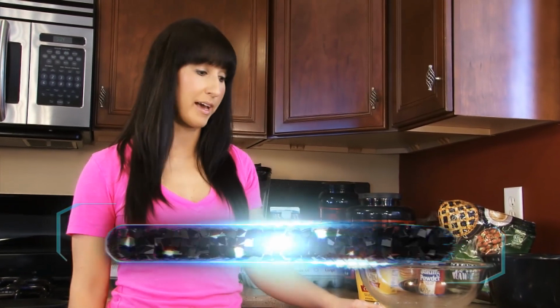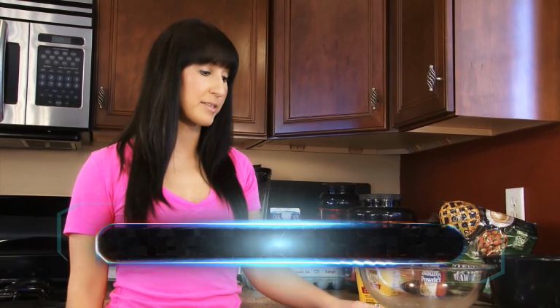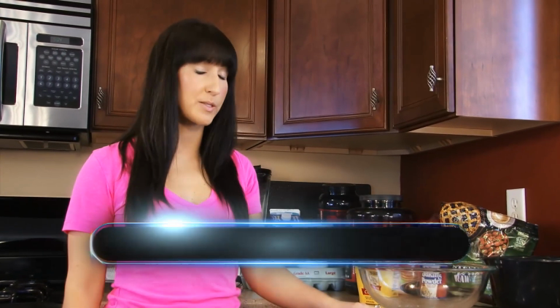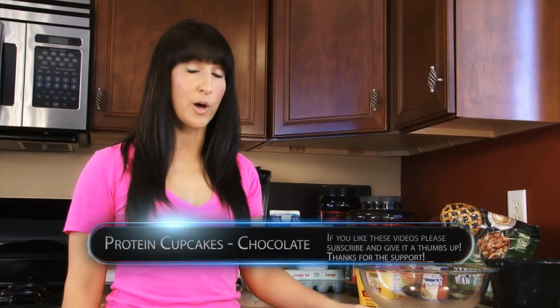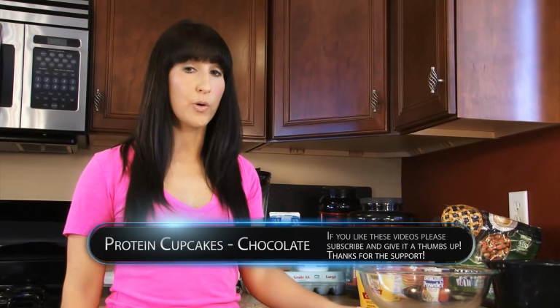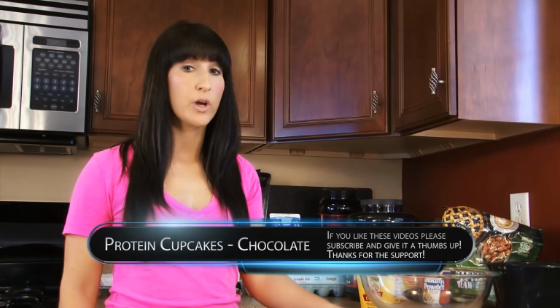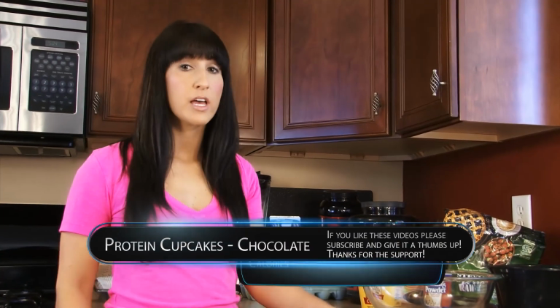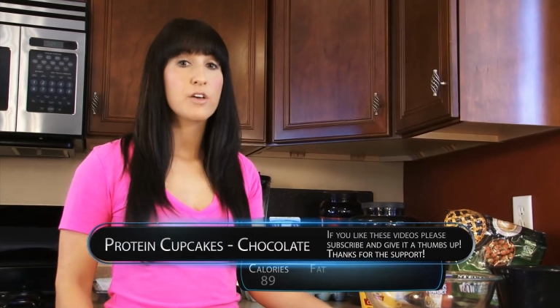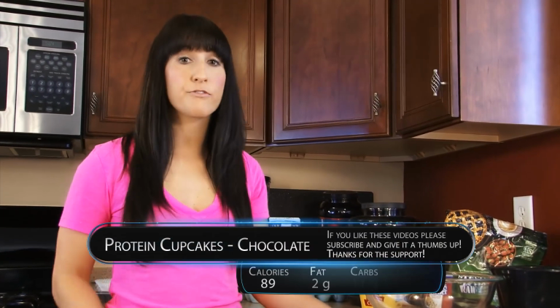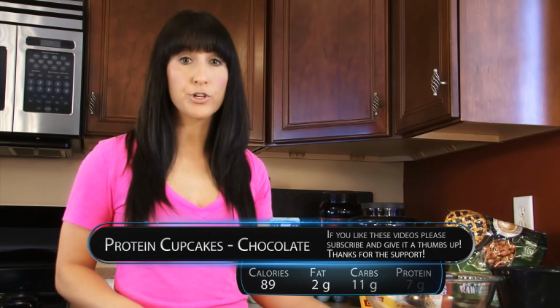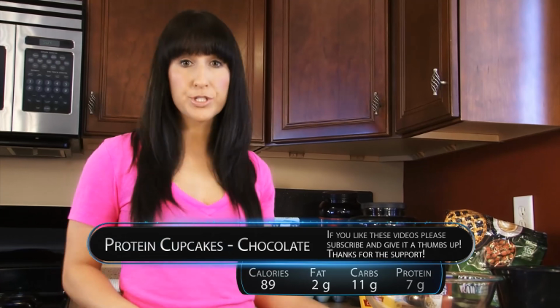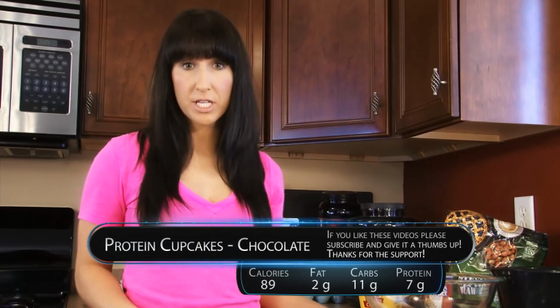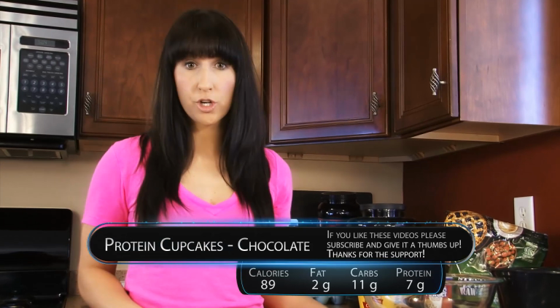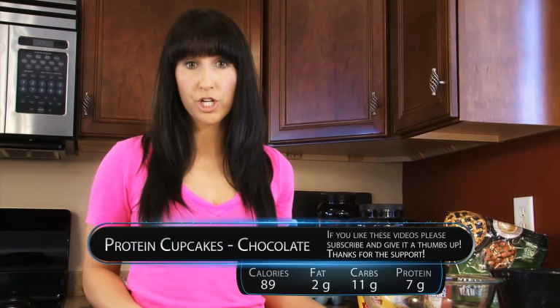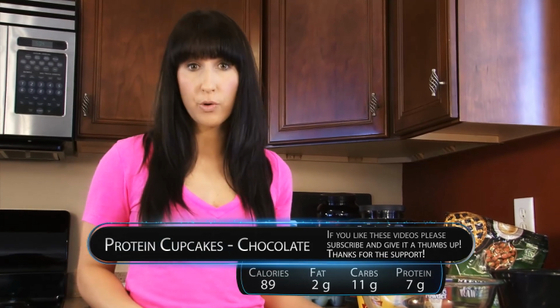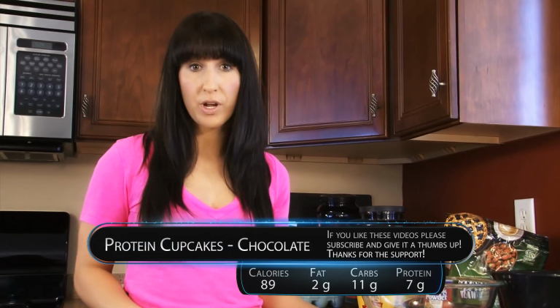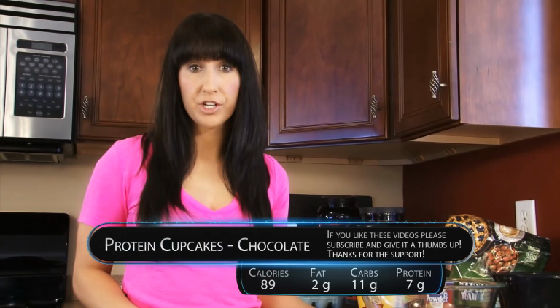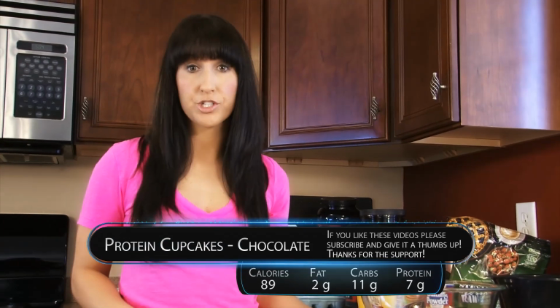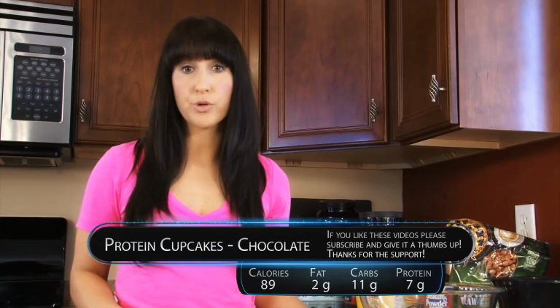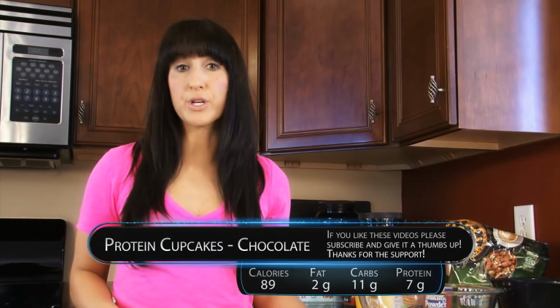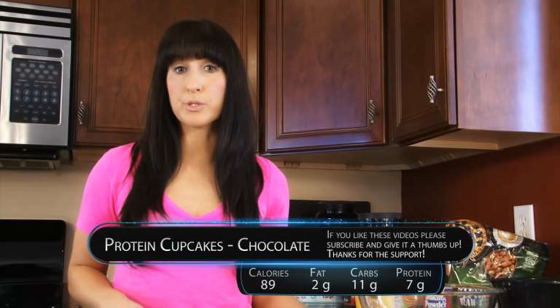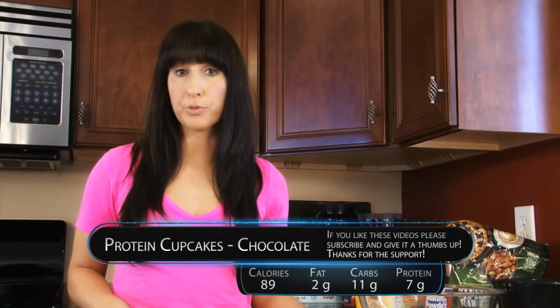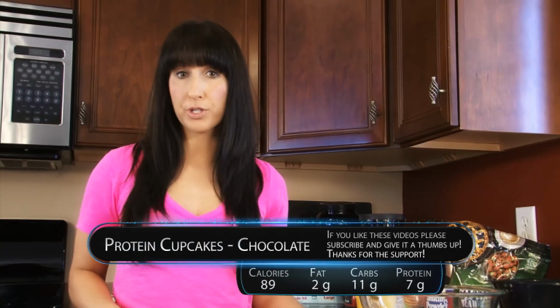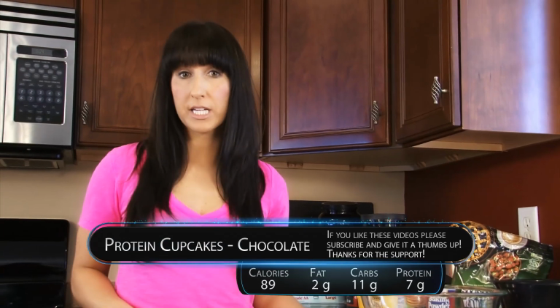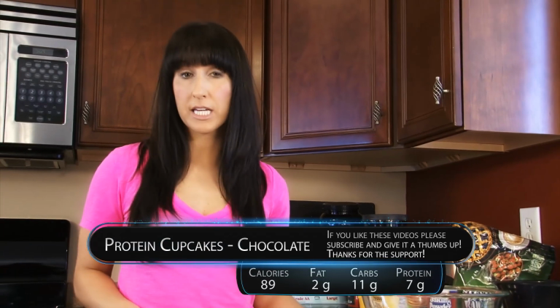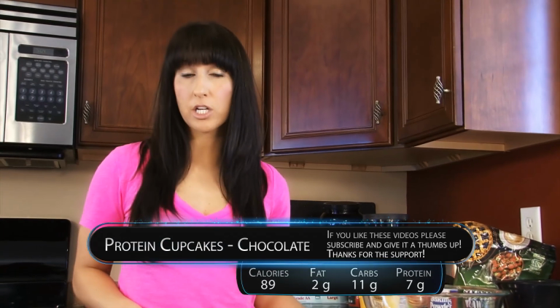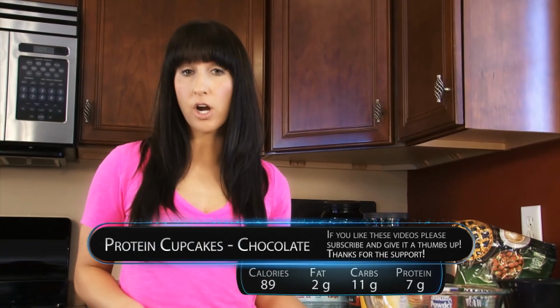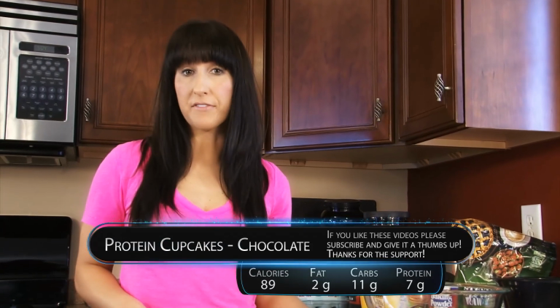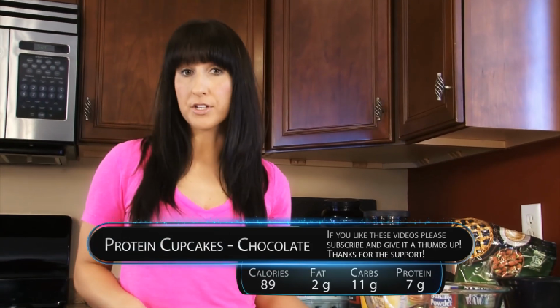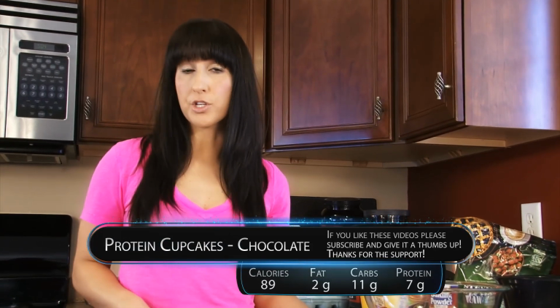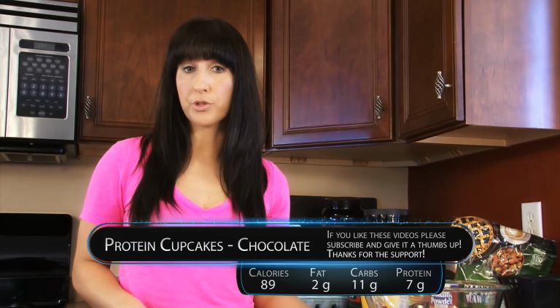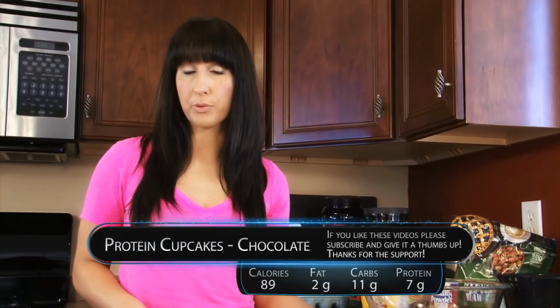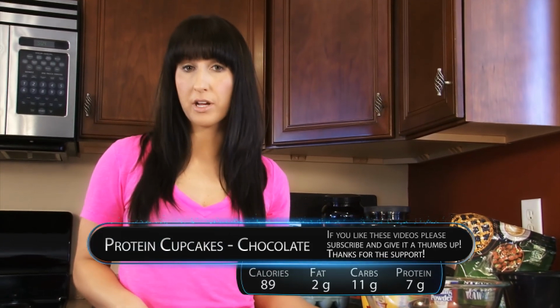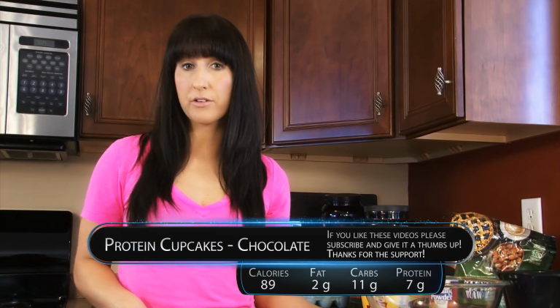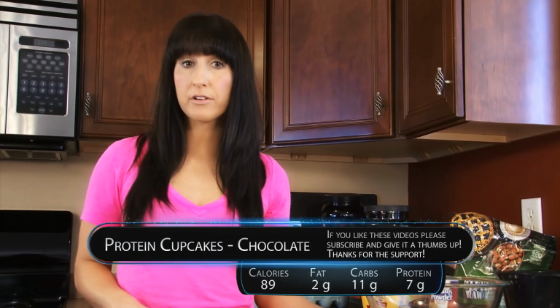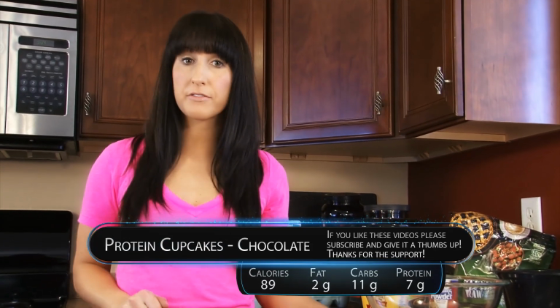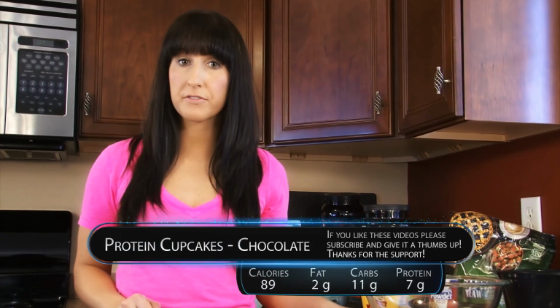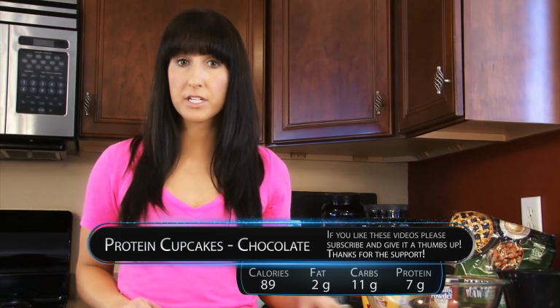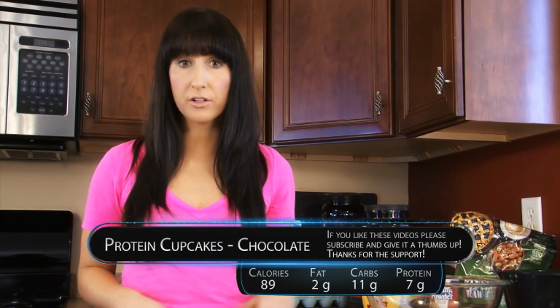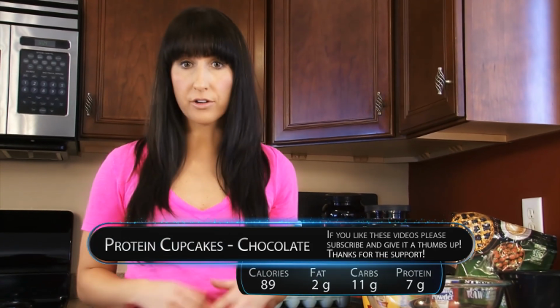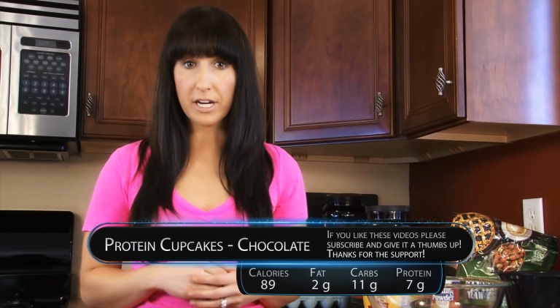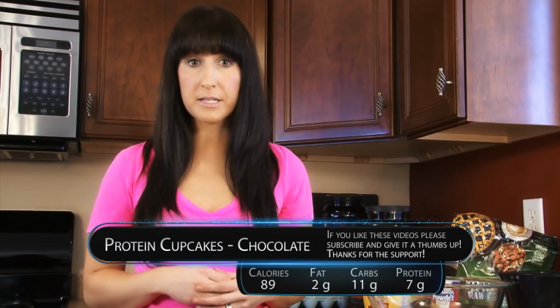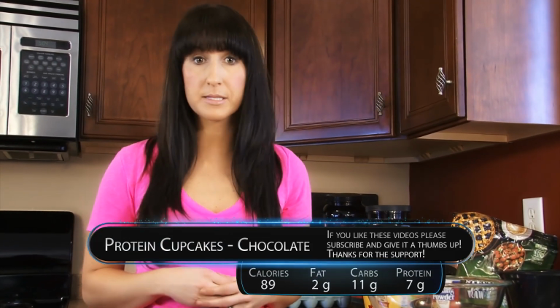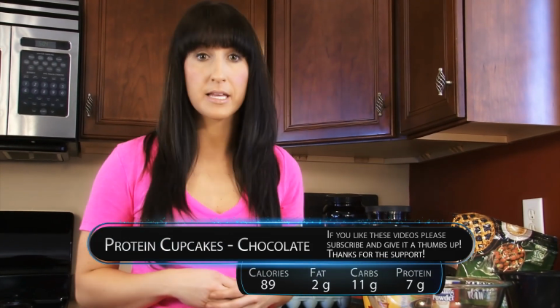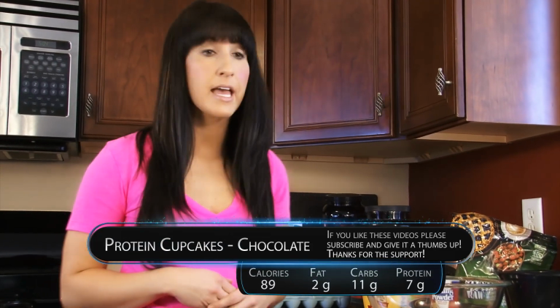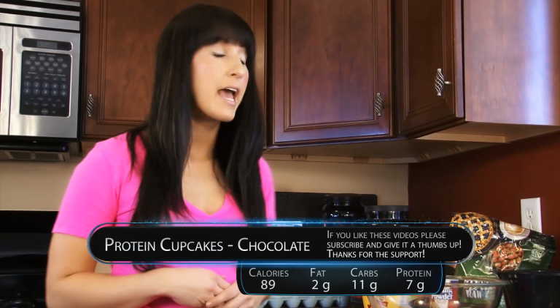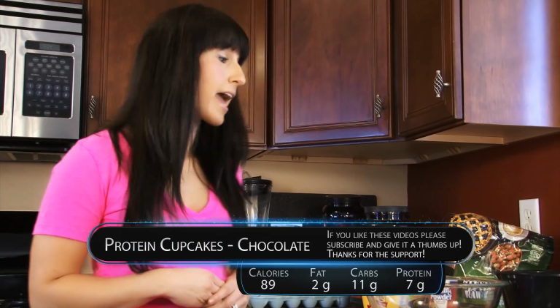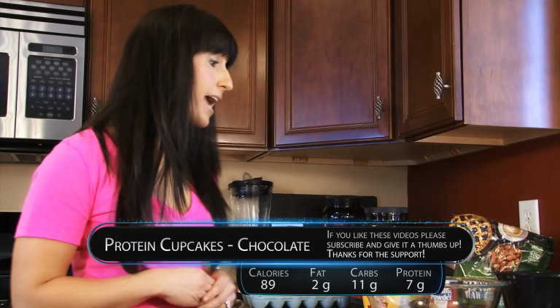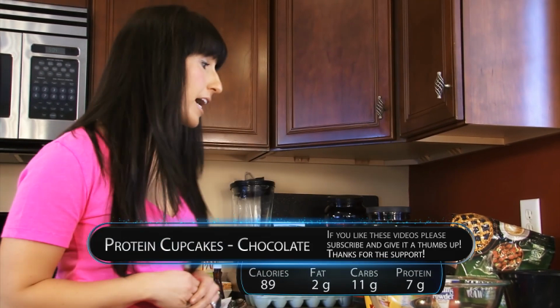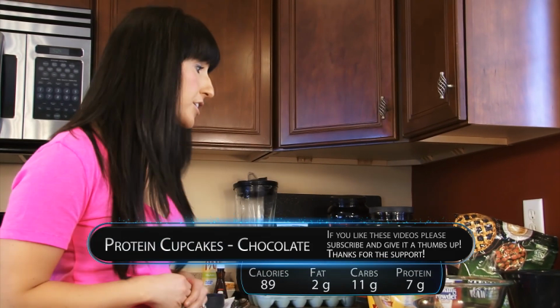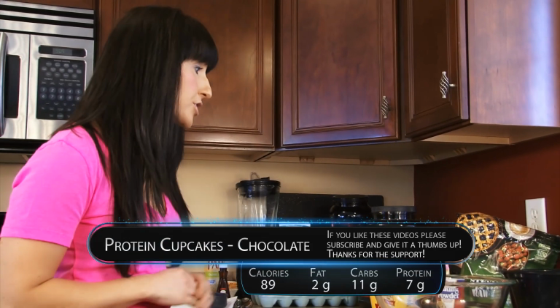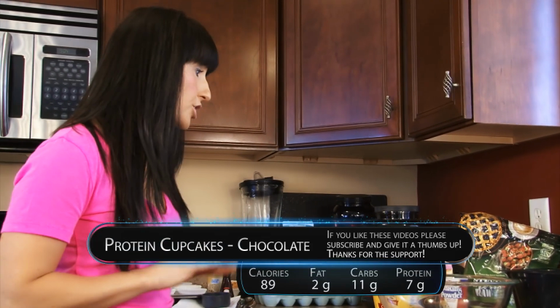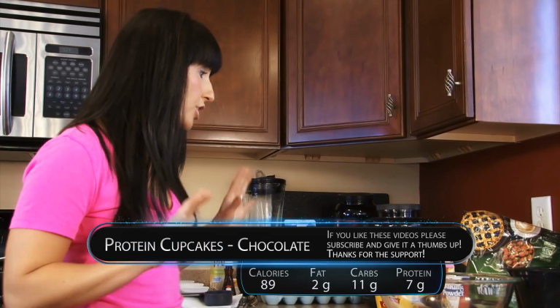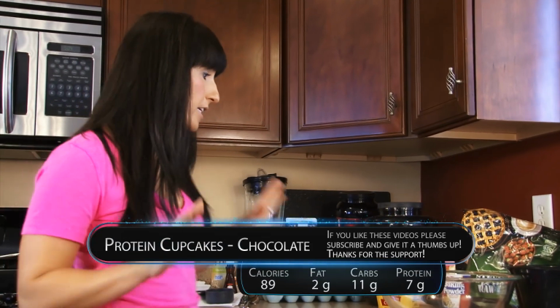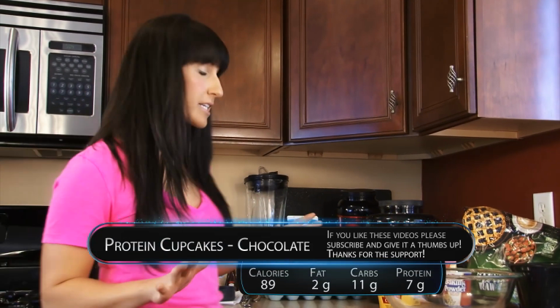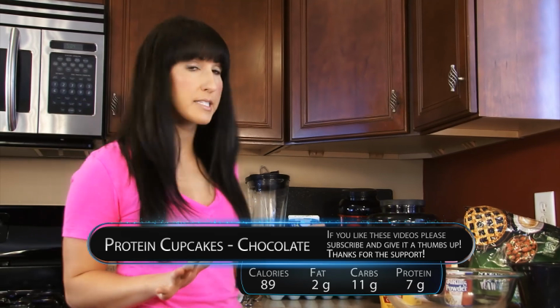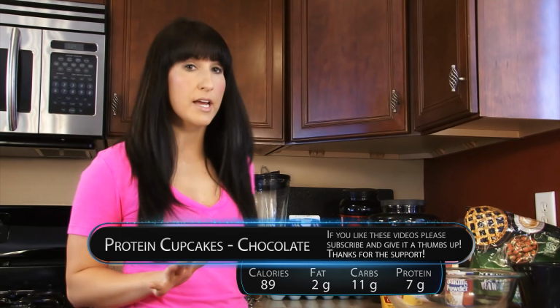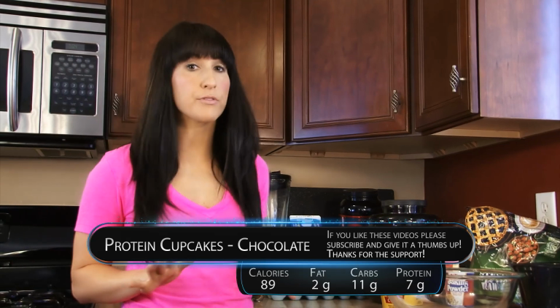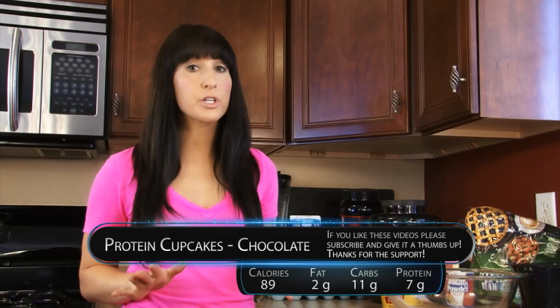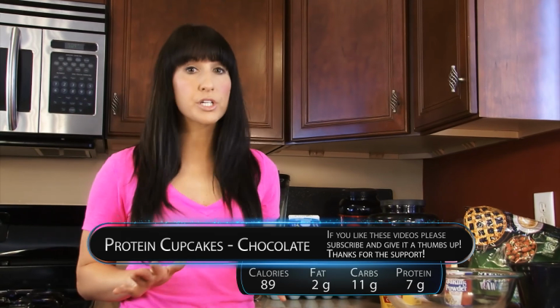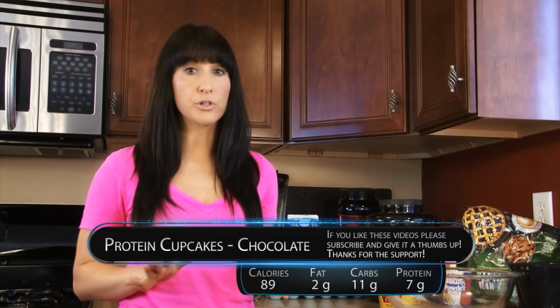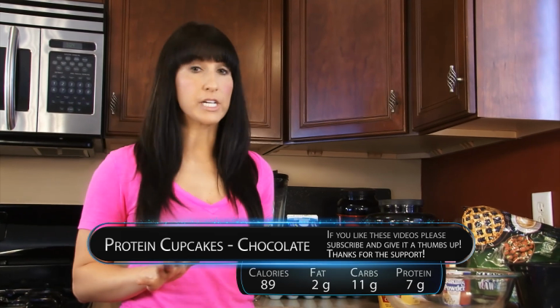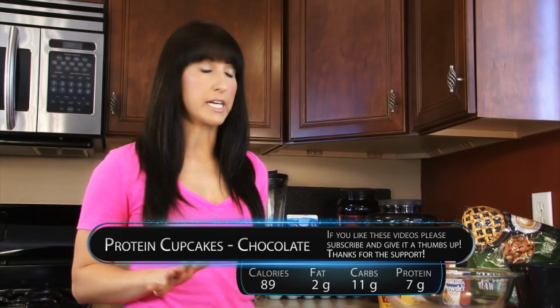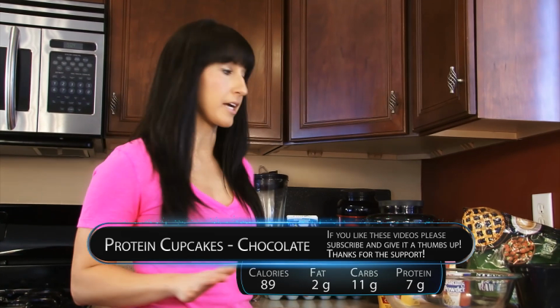So first thing you're gonna want to do is preheat your oven to 350 degrees, and you're gonna need several ingredients.